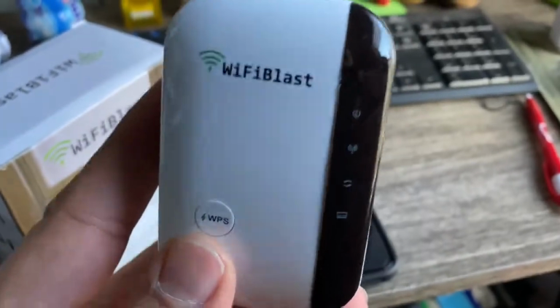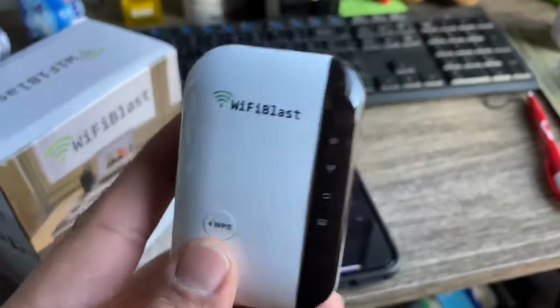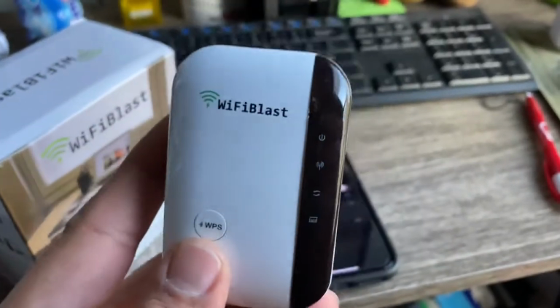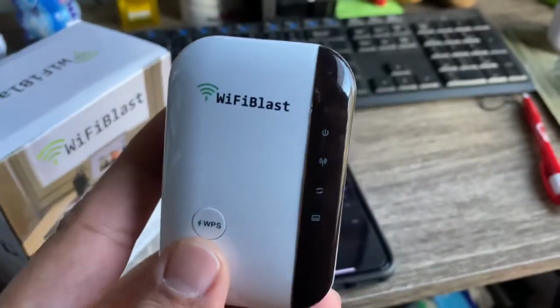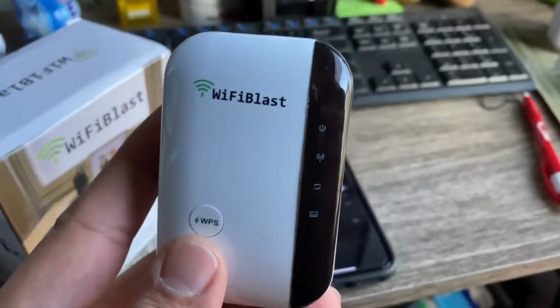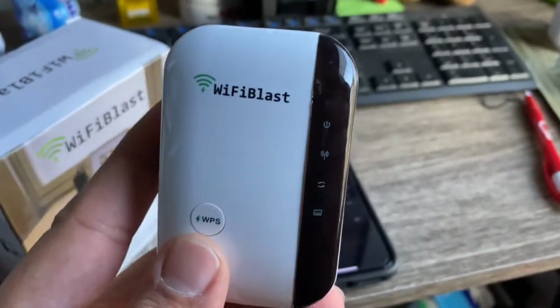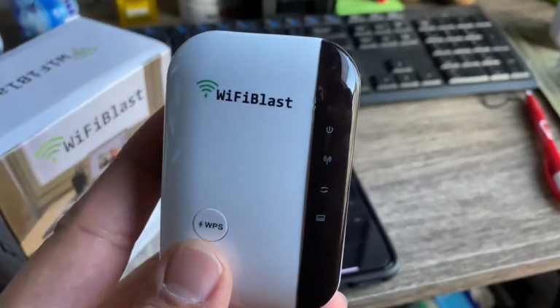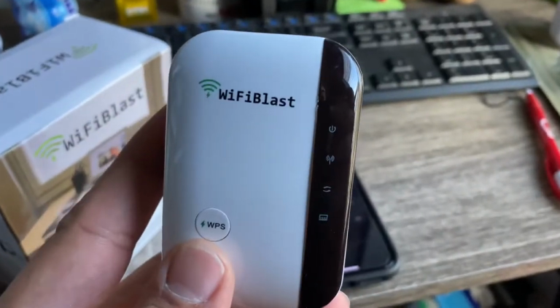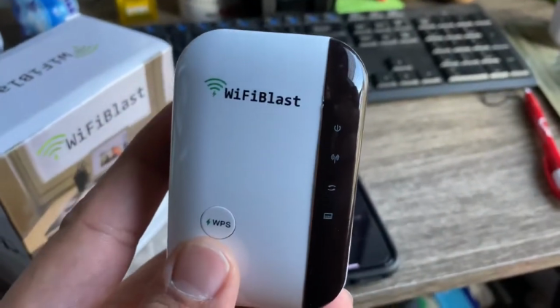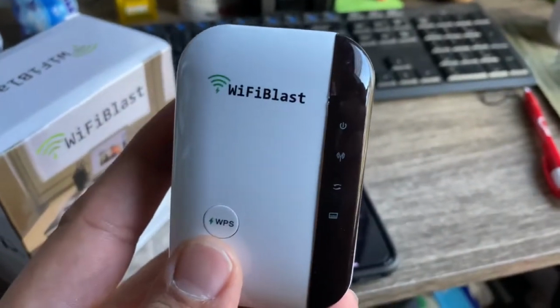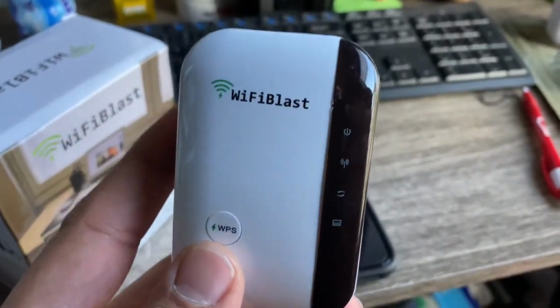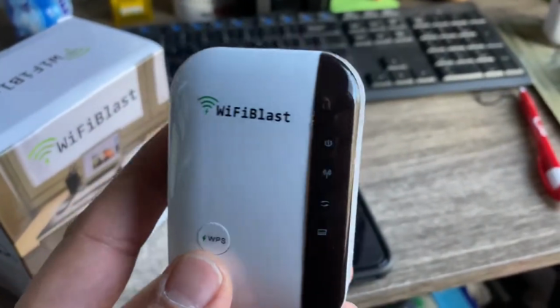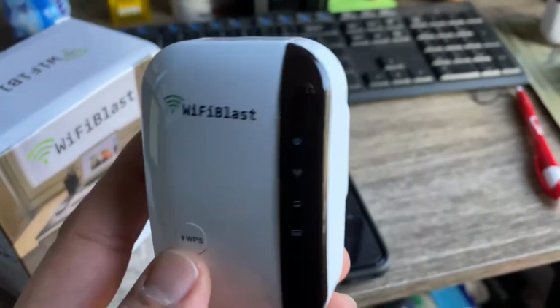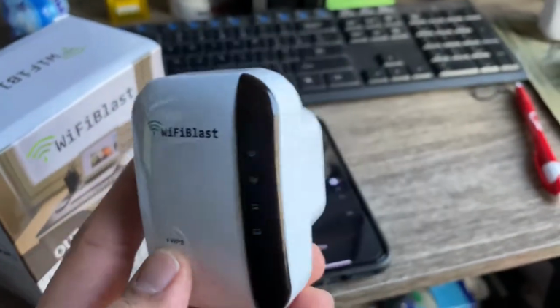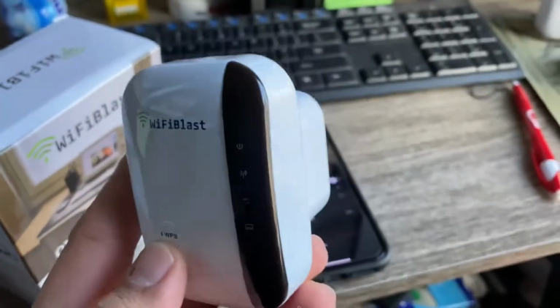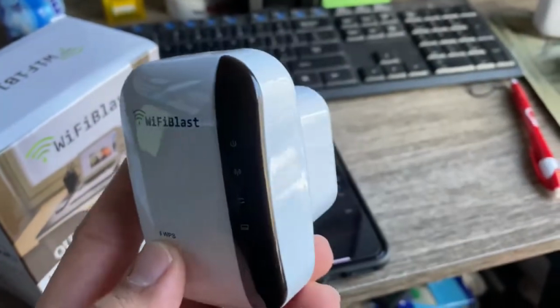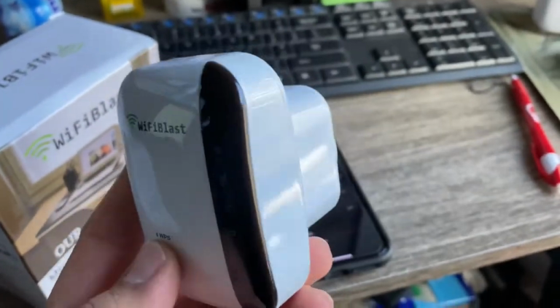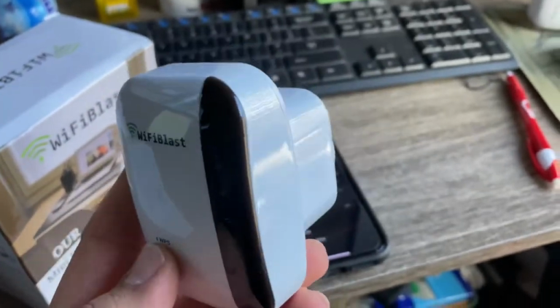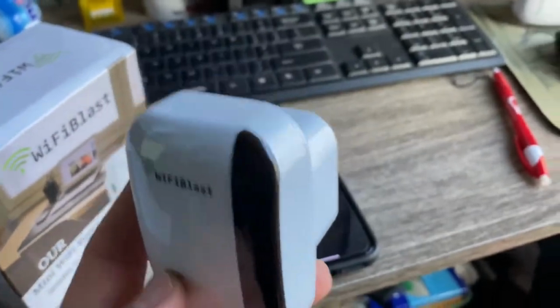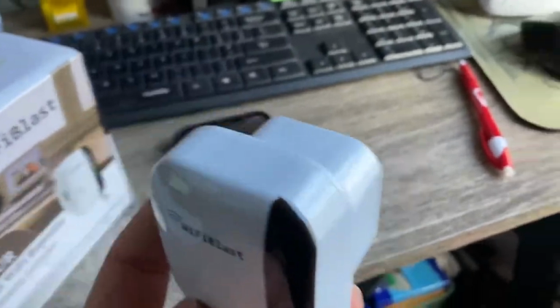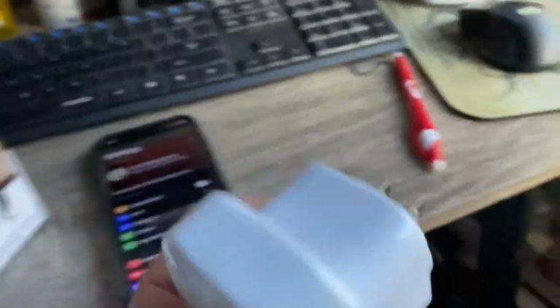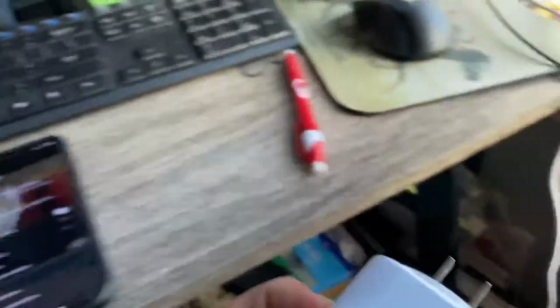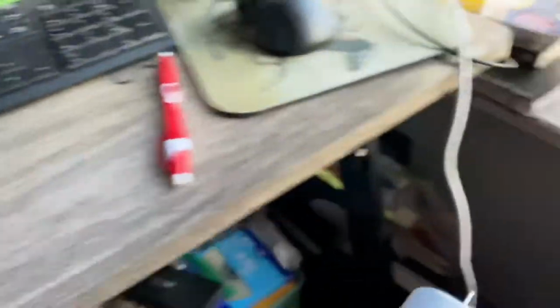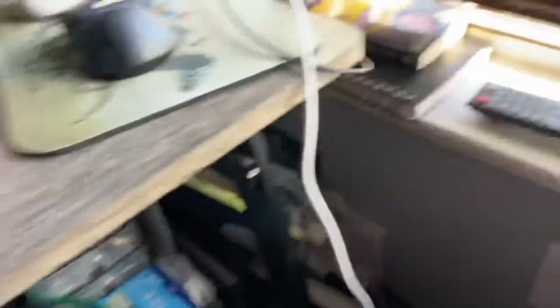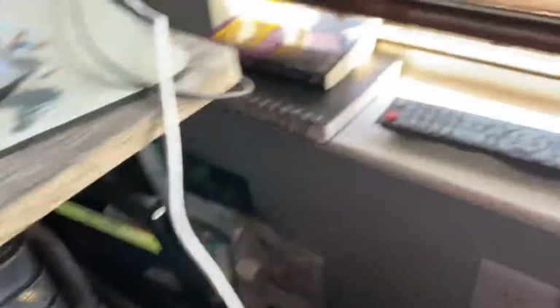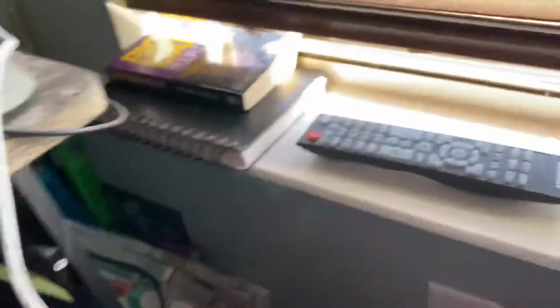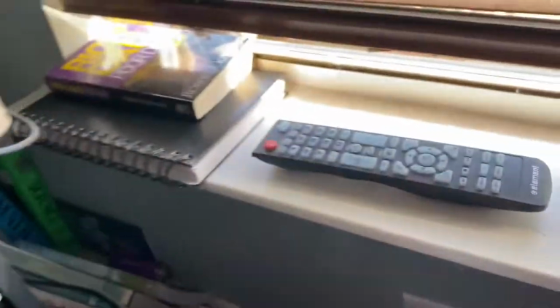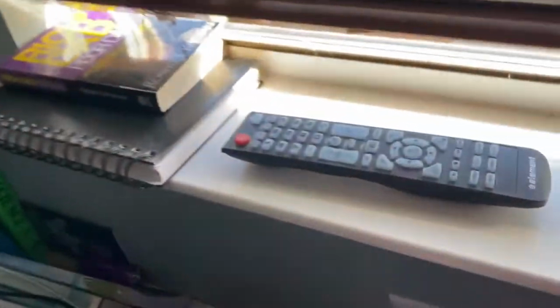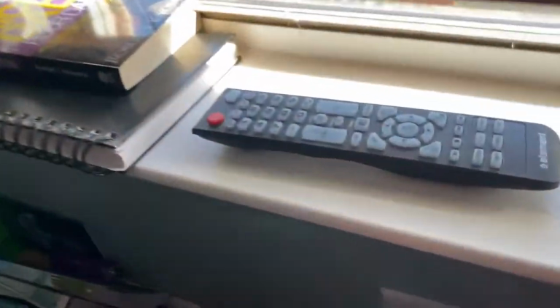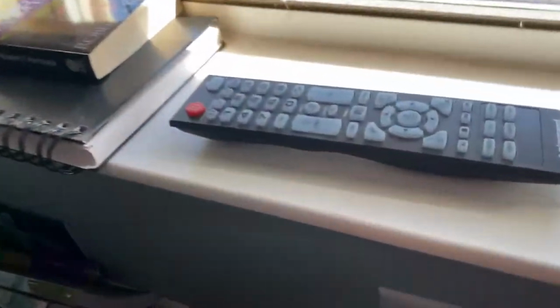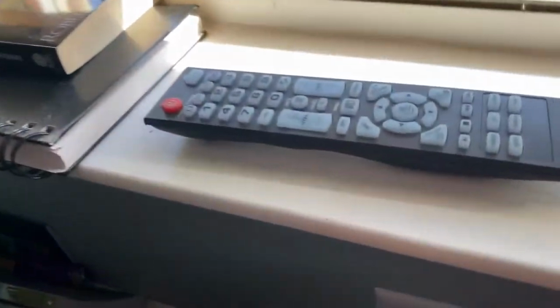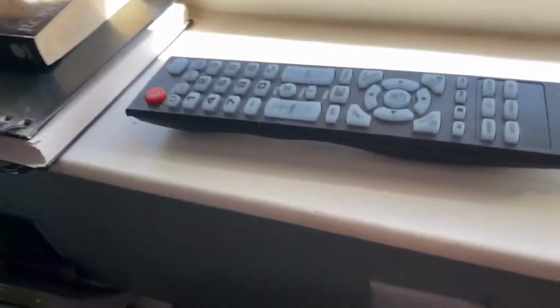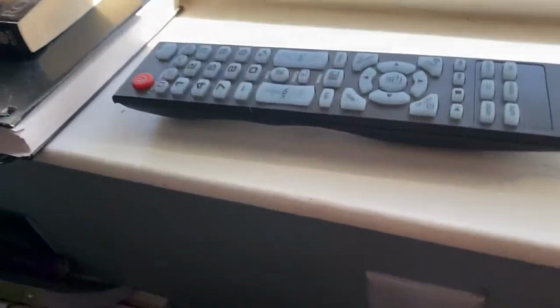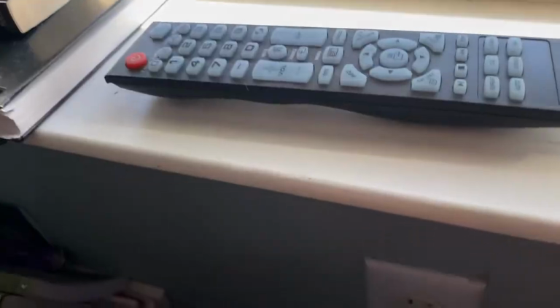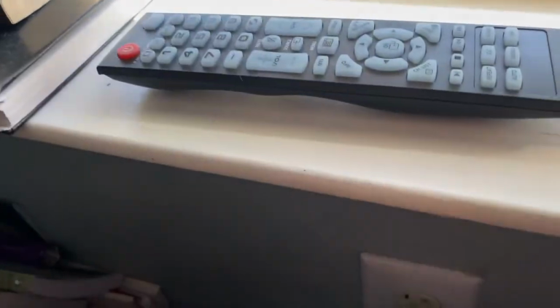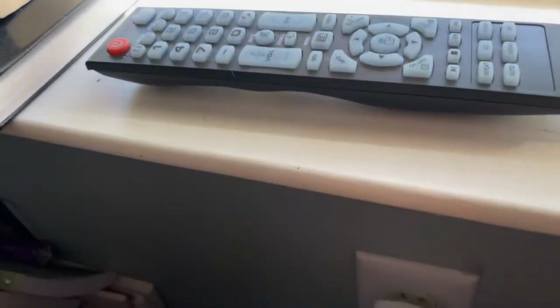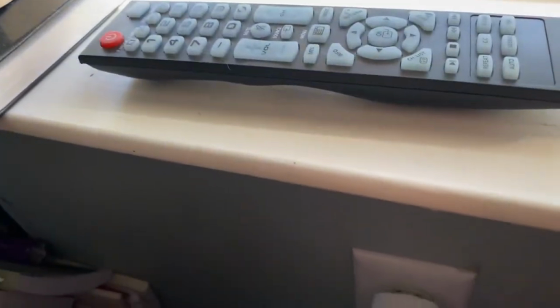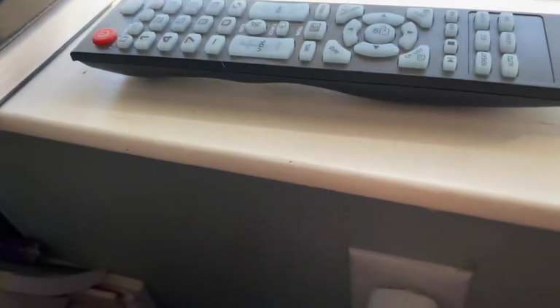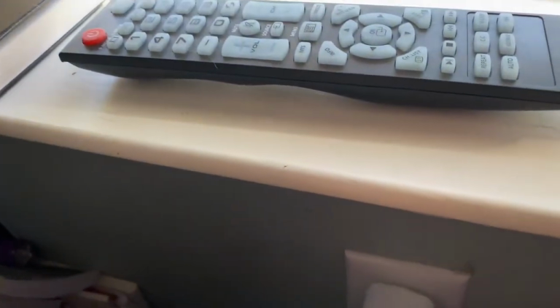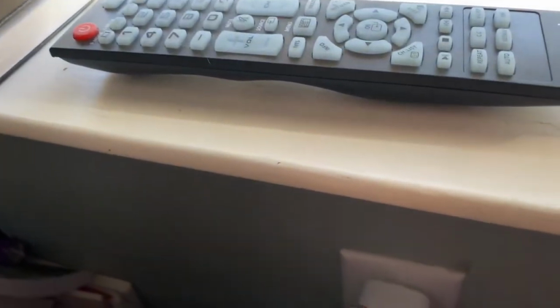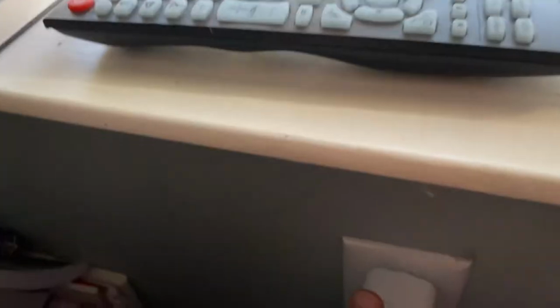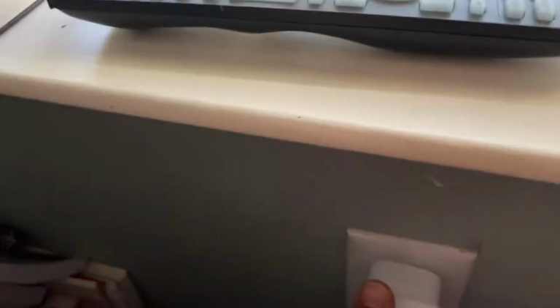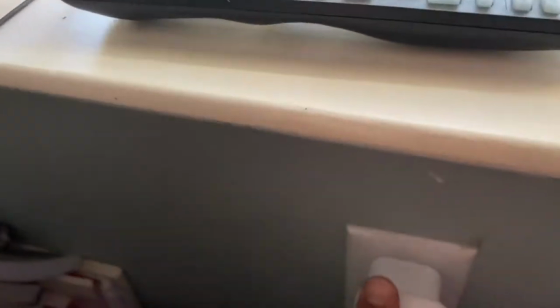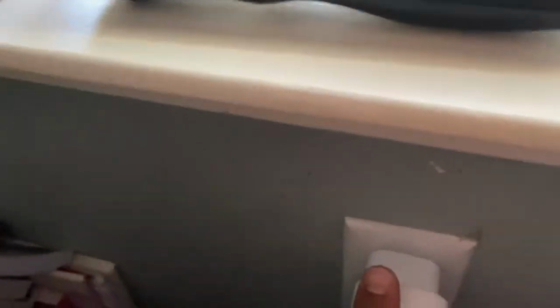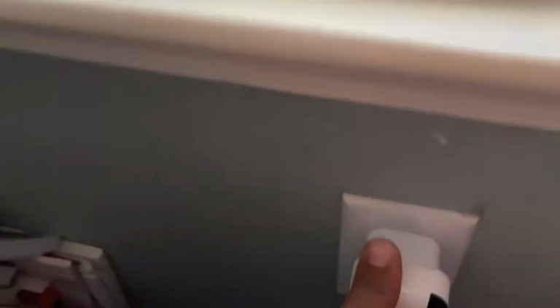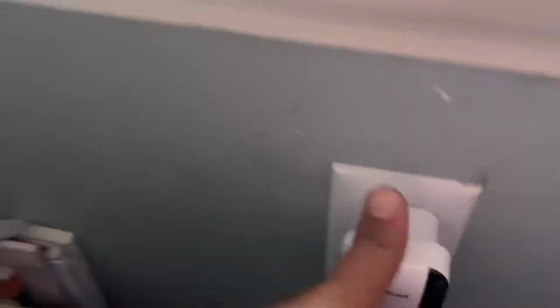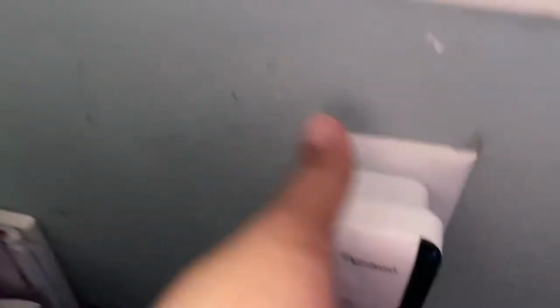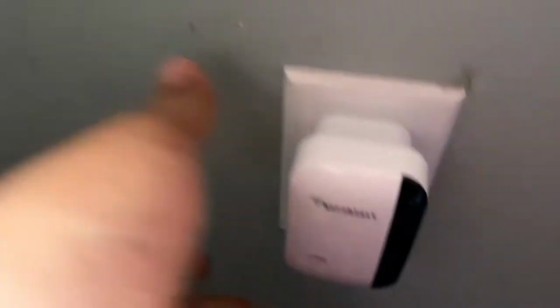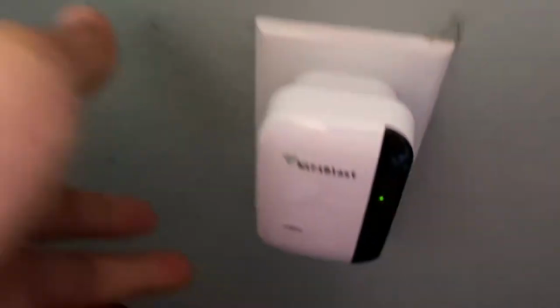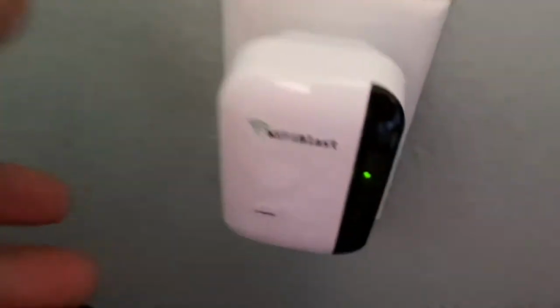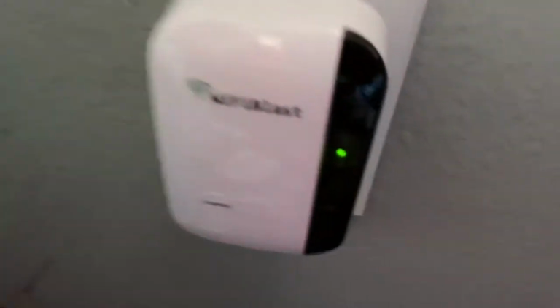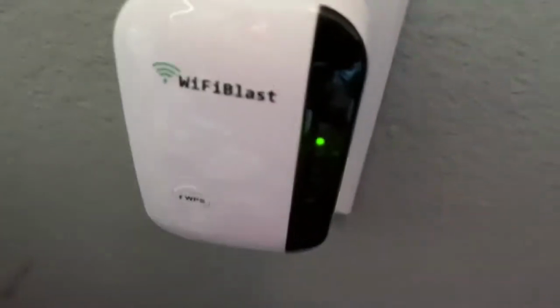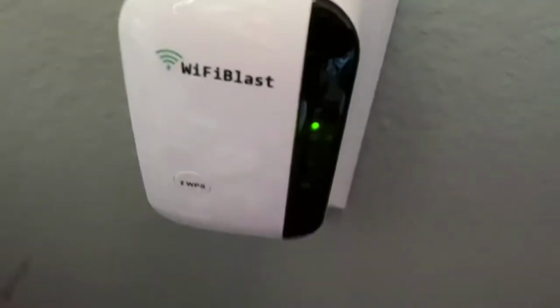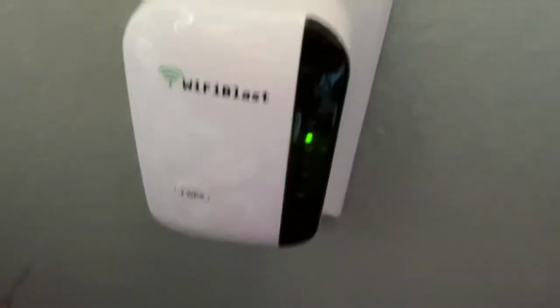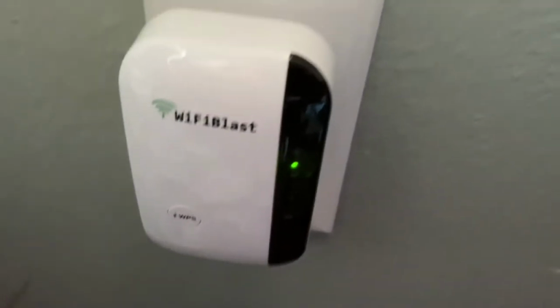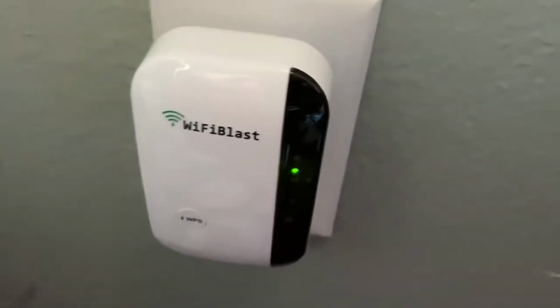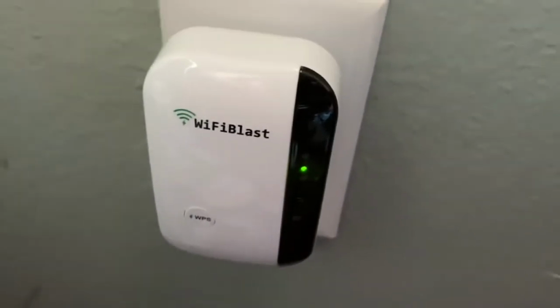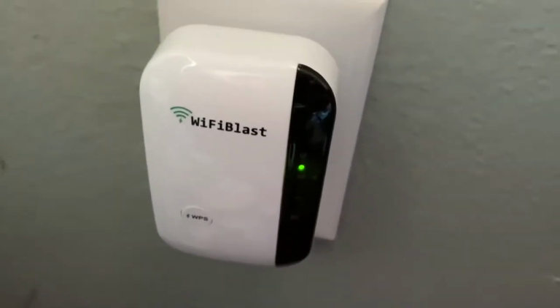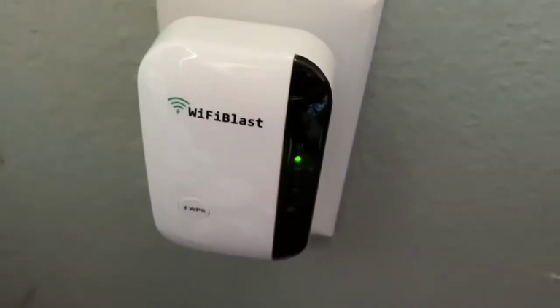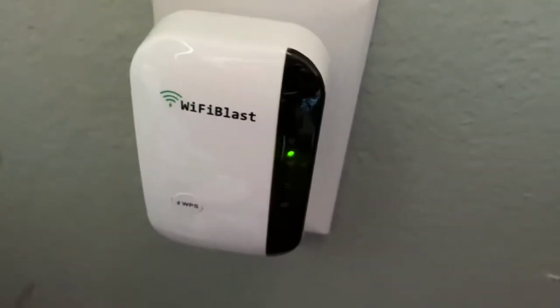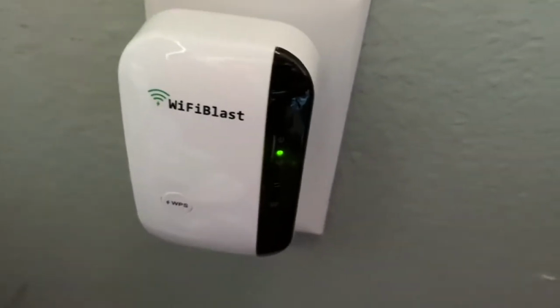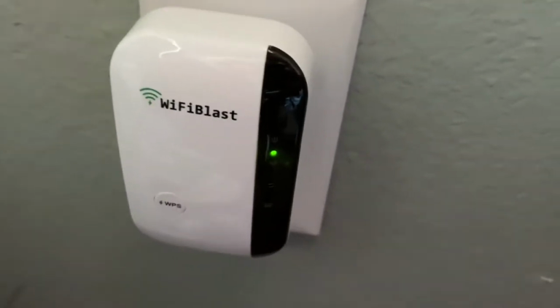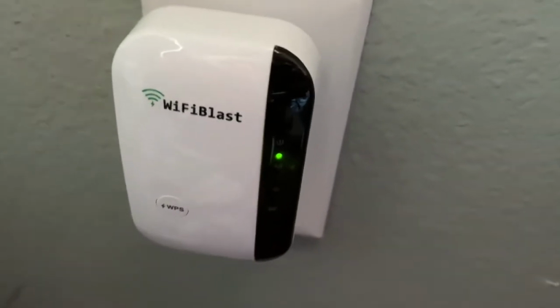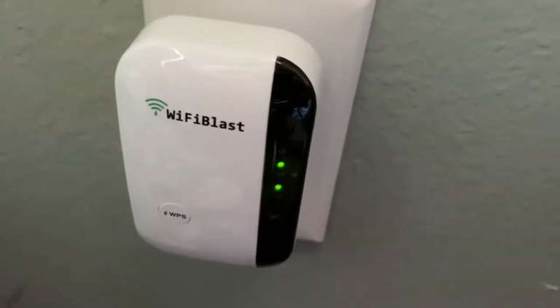Step one, plug the Wi-Fi thing in. All right, lights are going to come on.